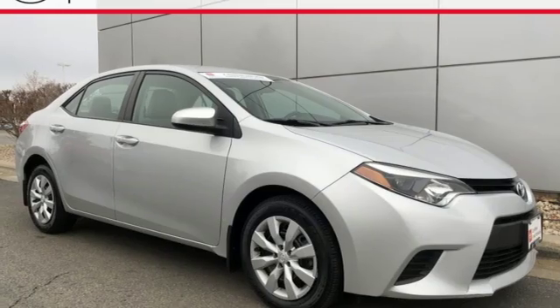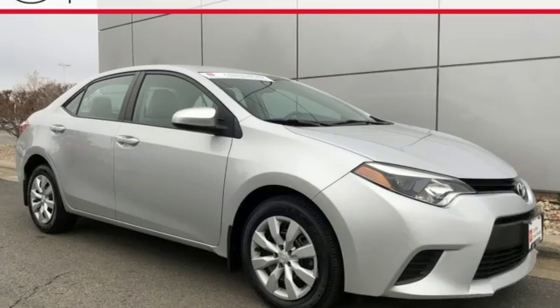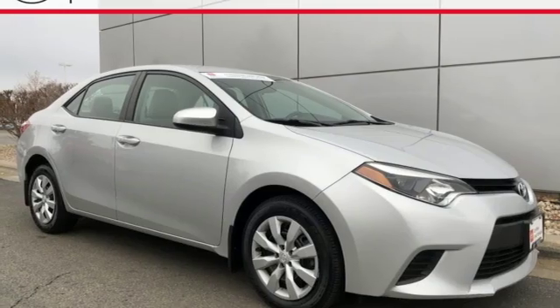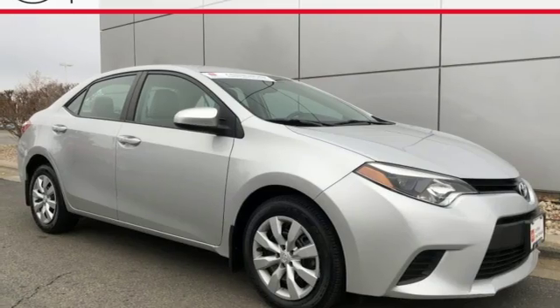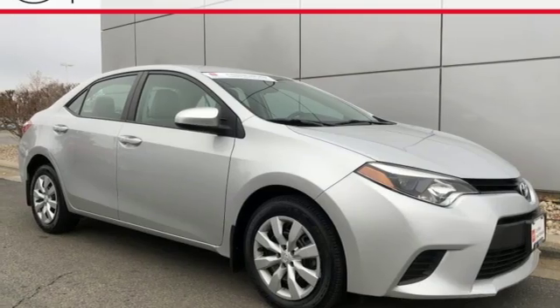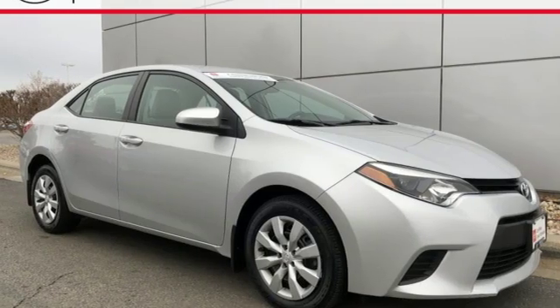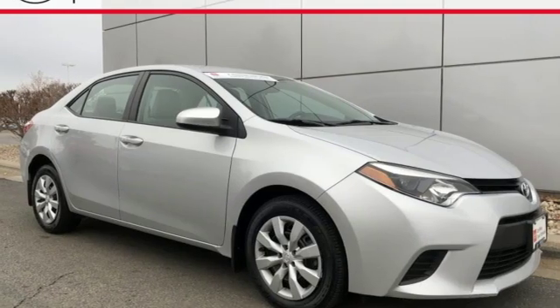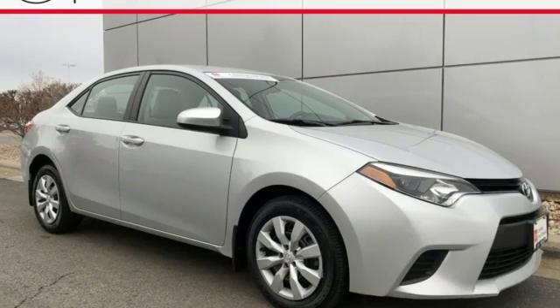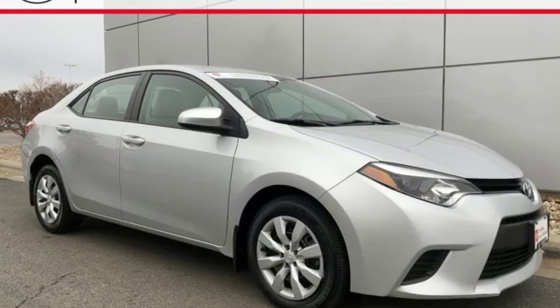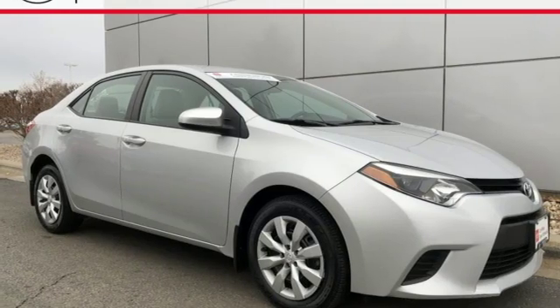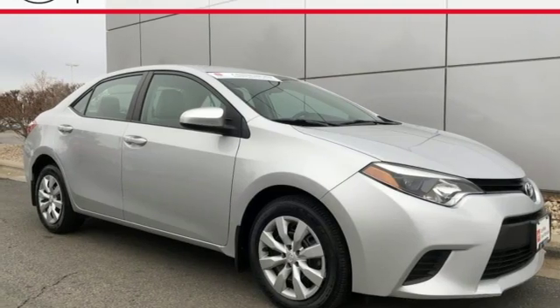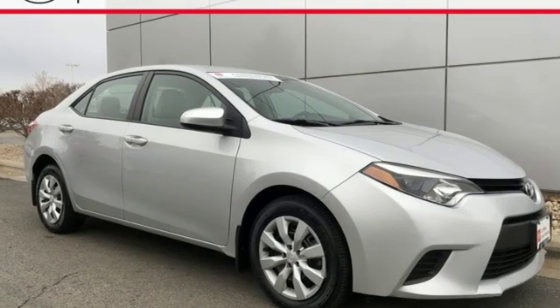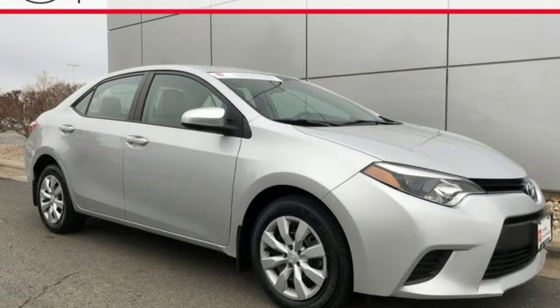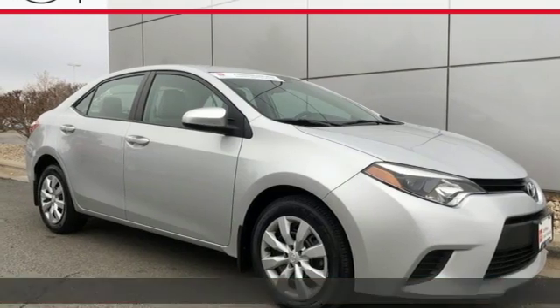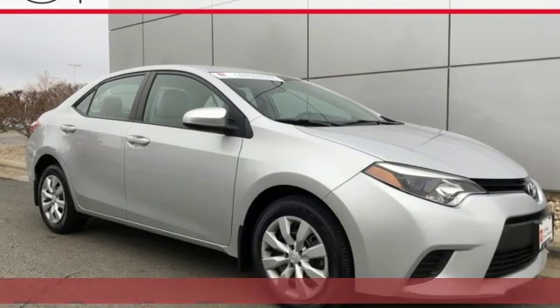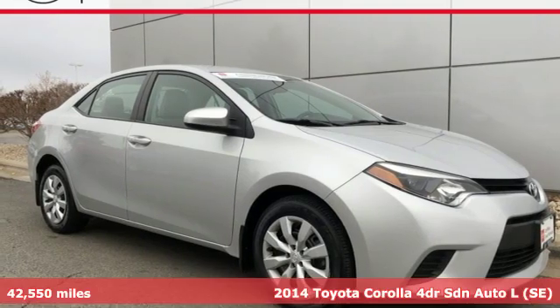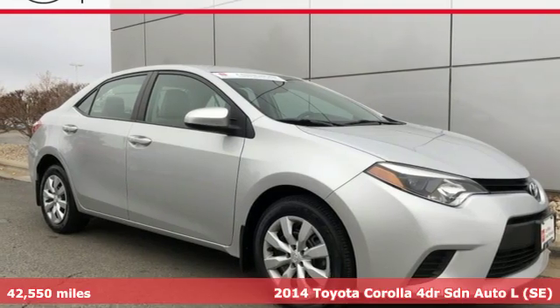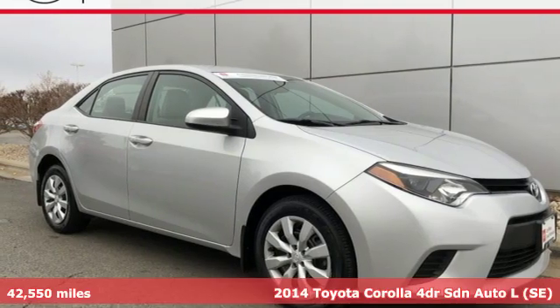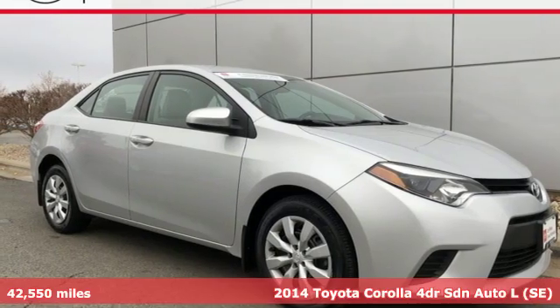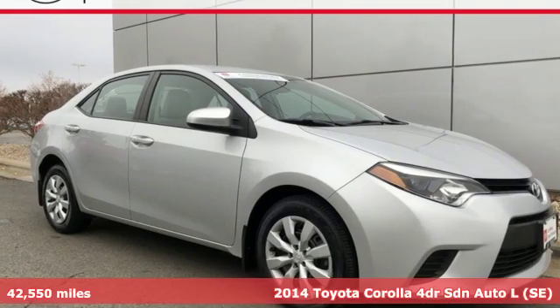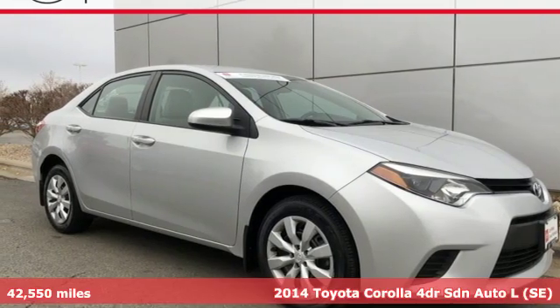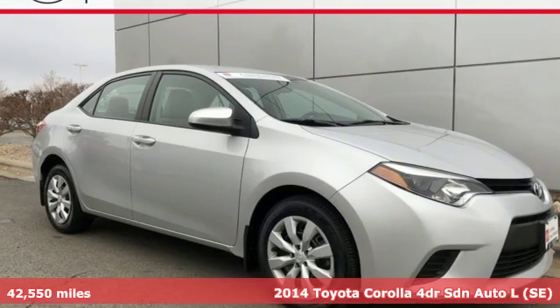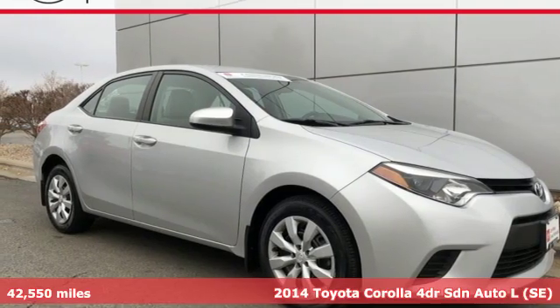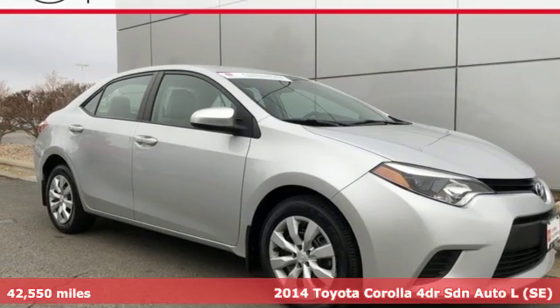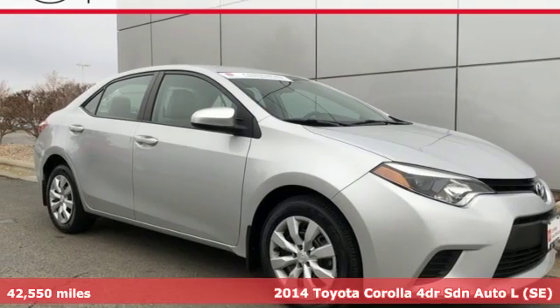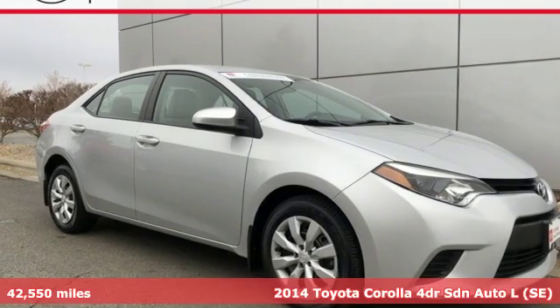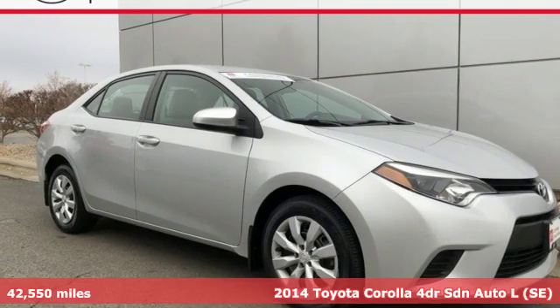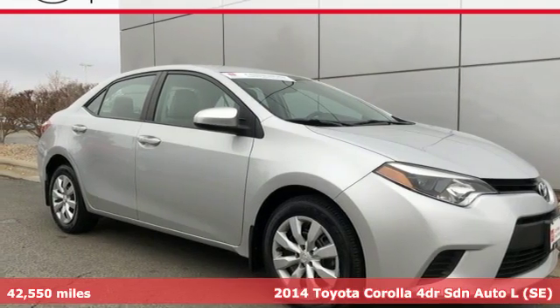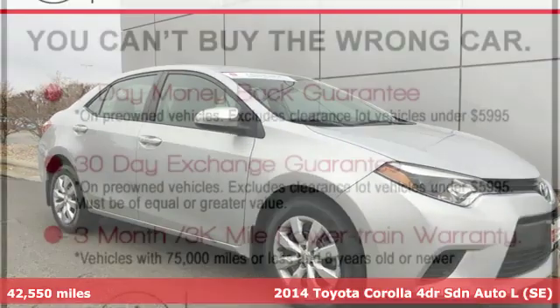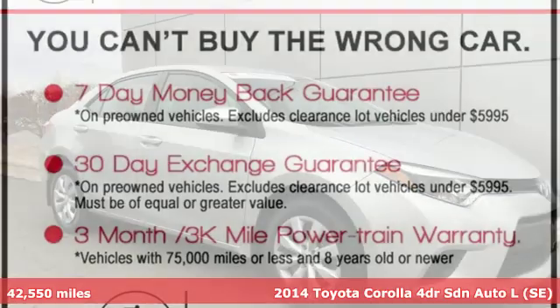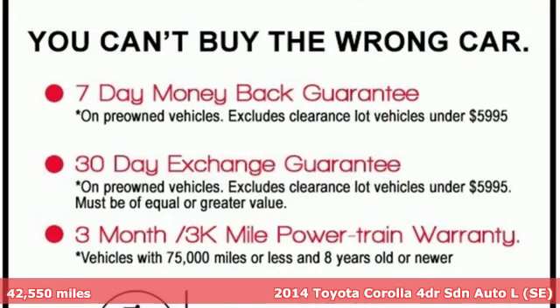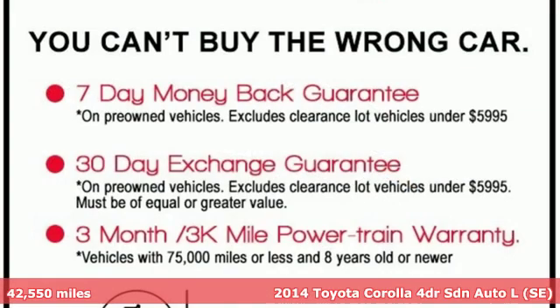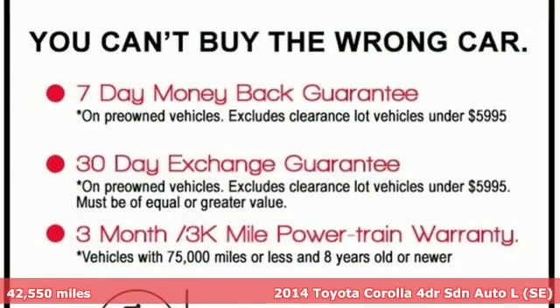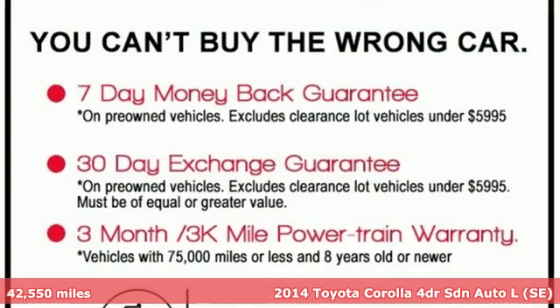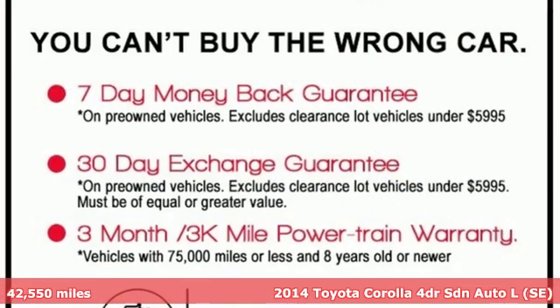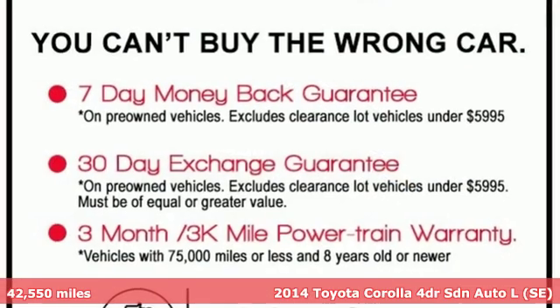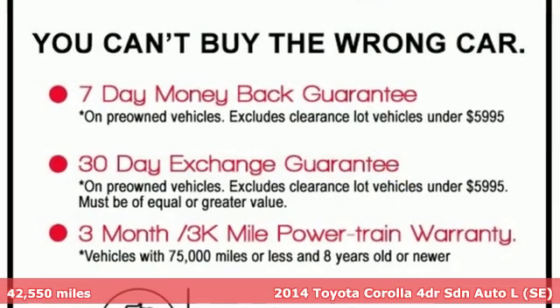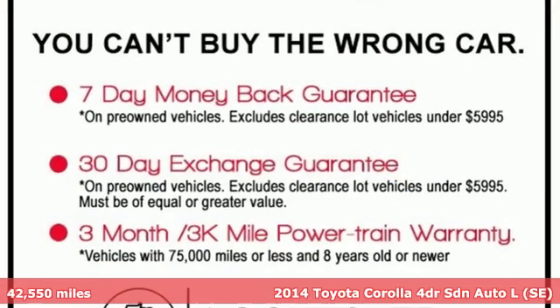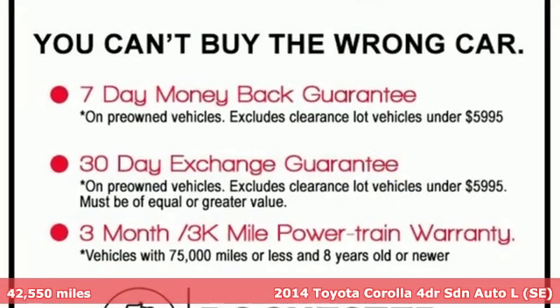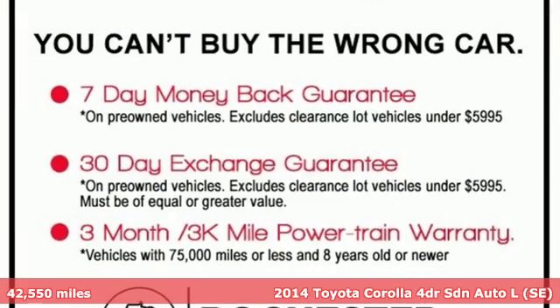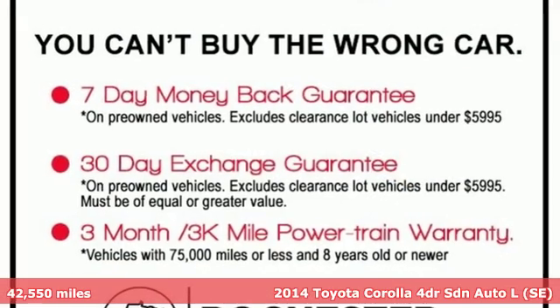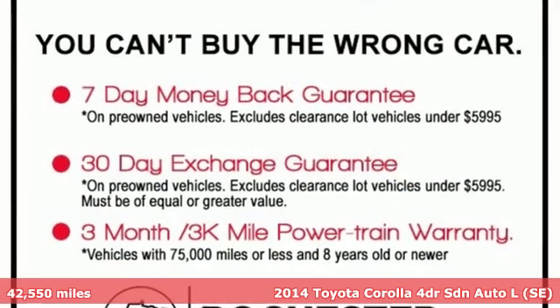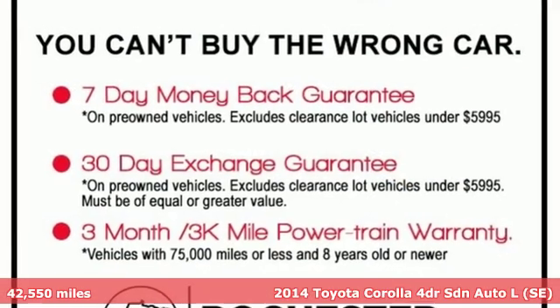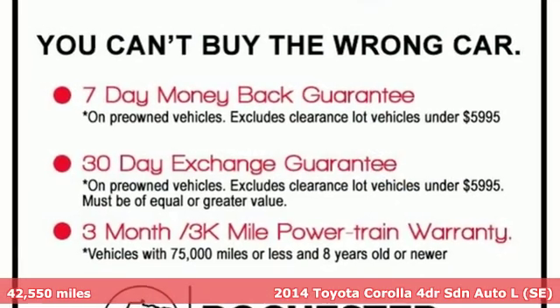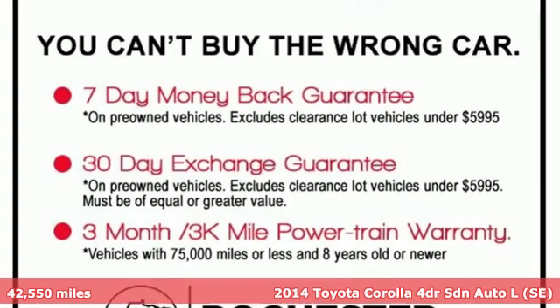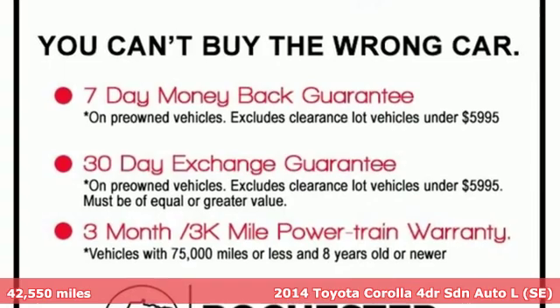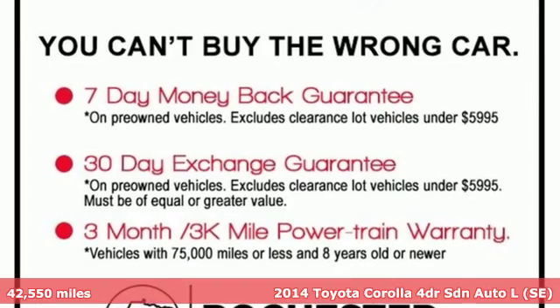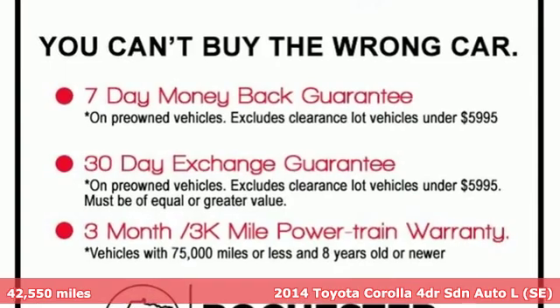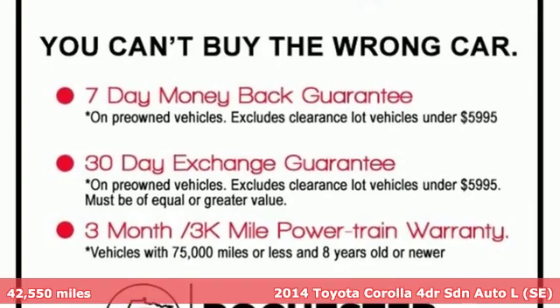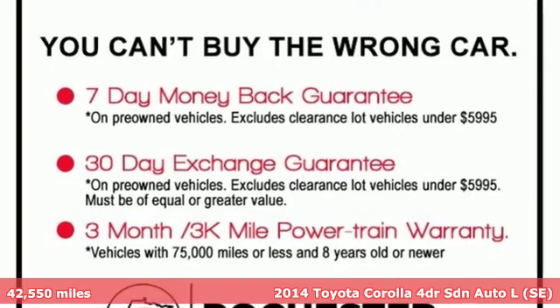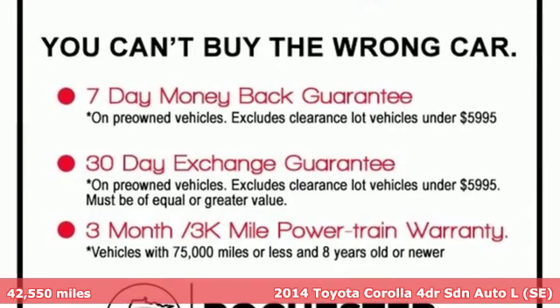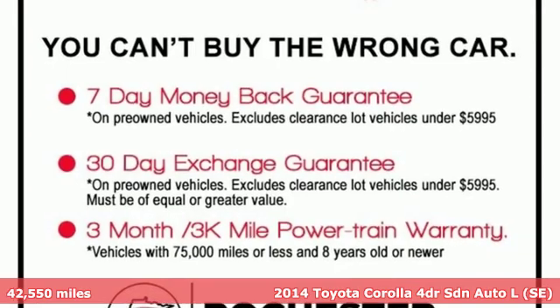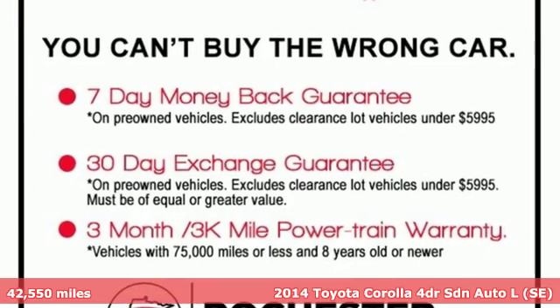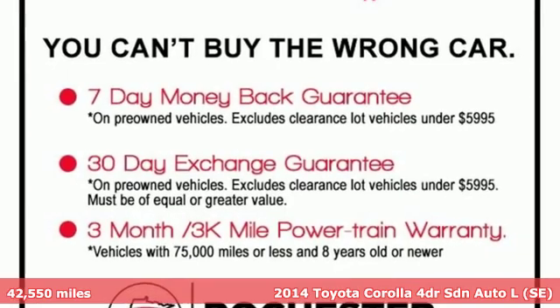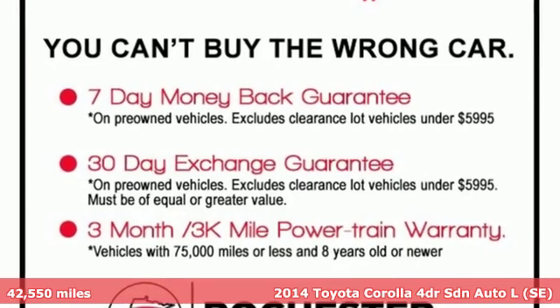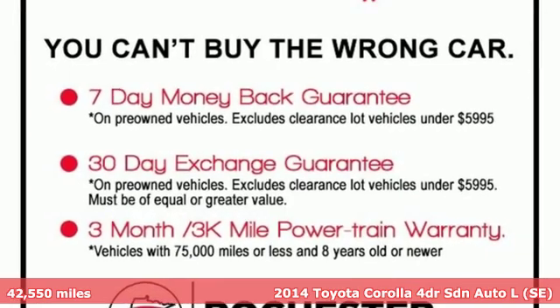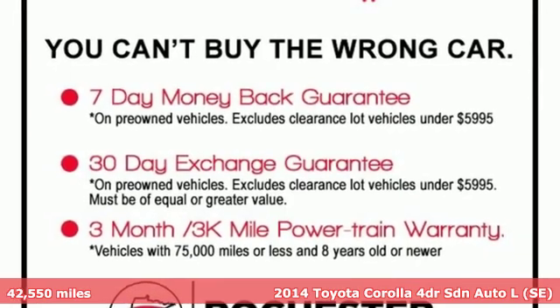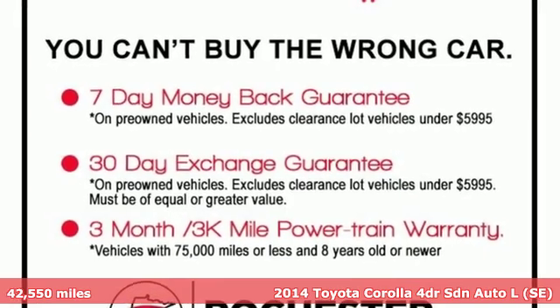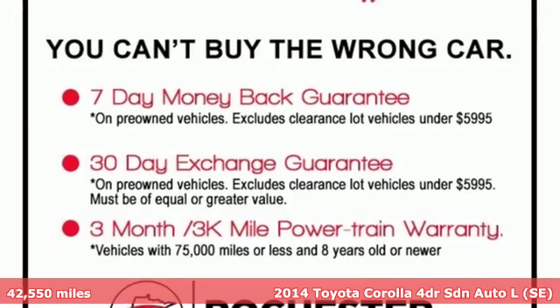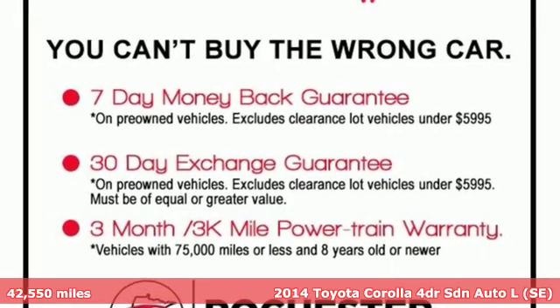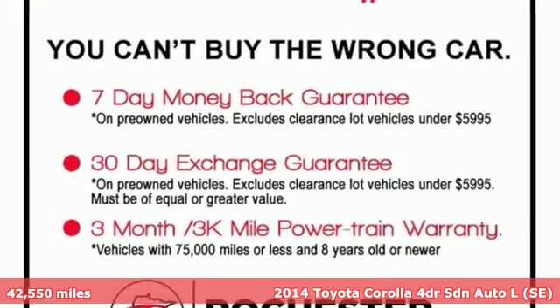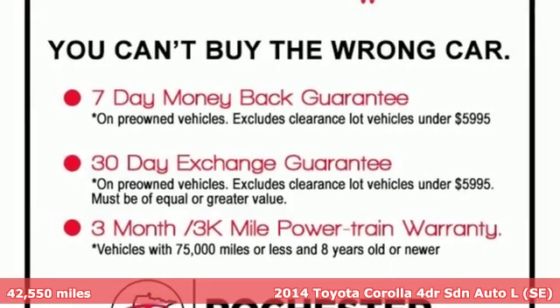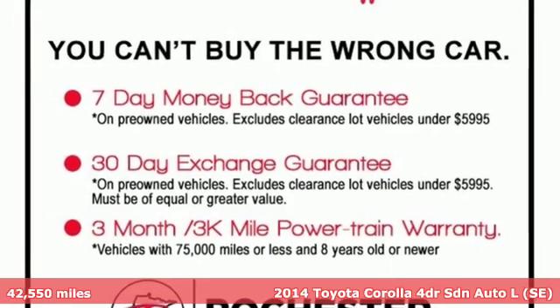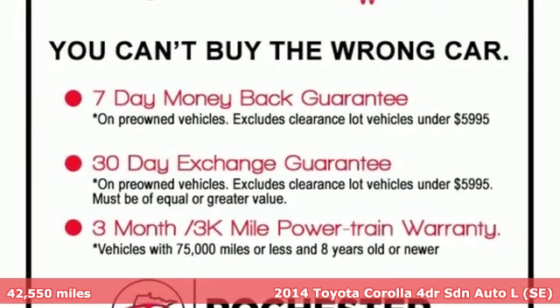Here's a 2014 Toyota Corolla. When you're looking for comfort, convenience and quality, you think Toyota.